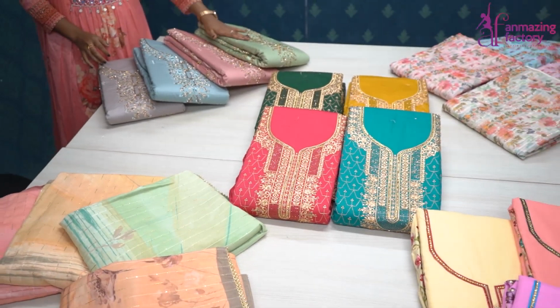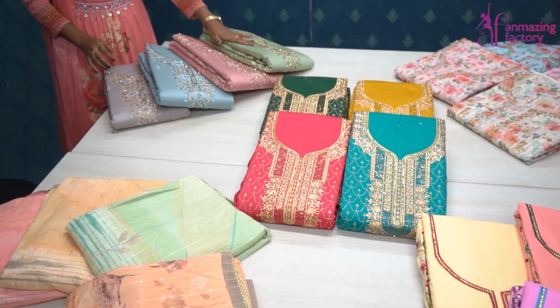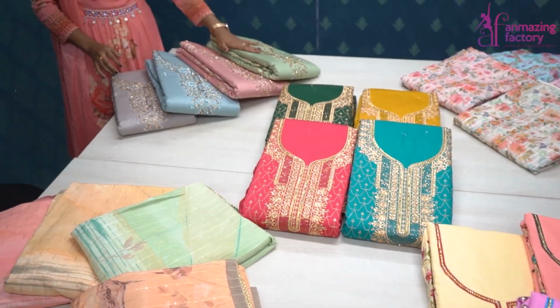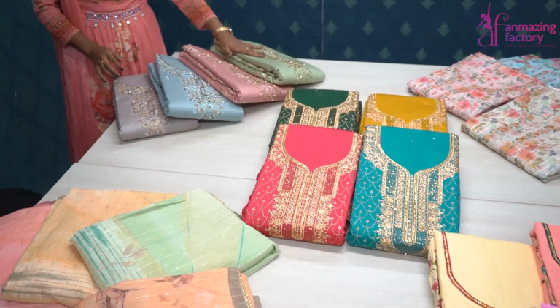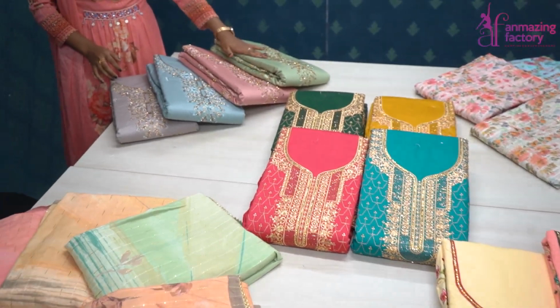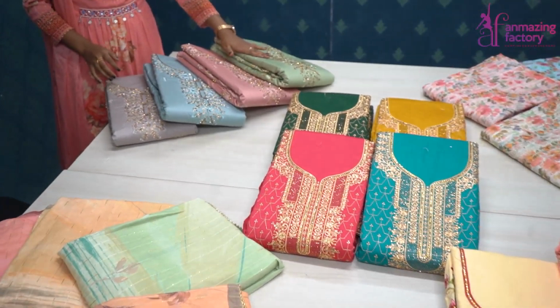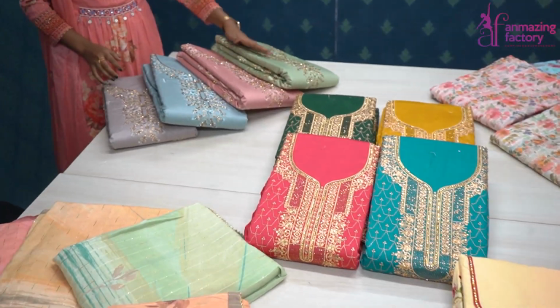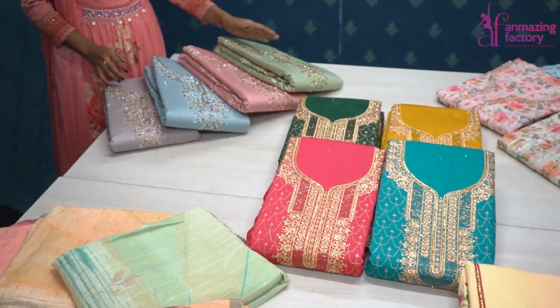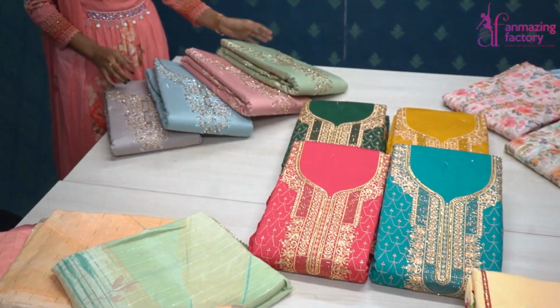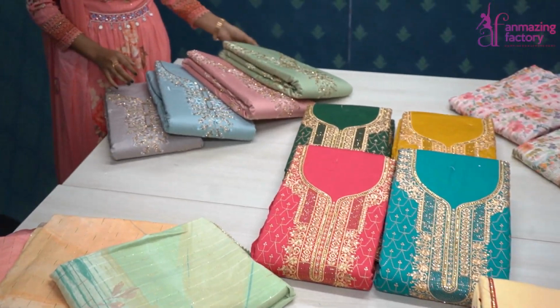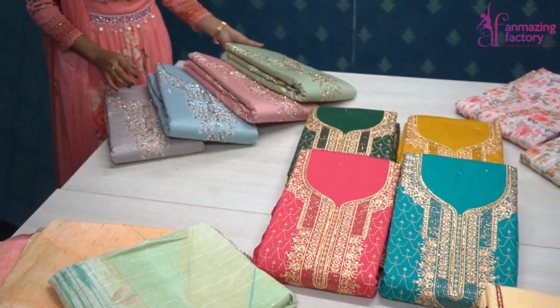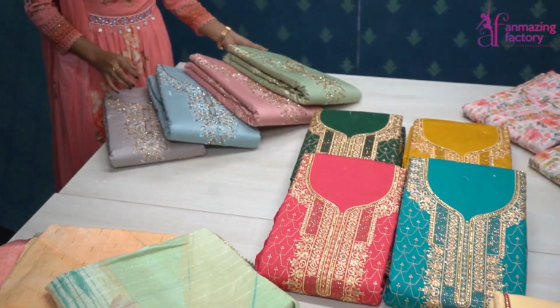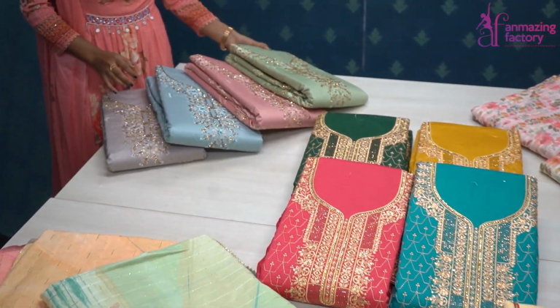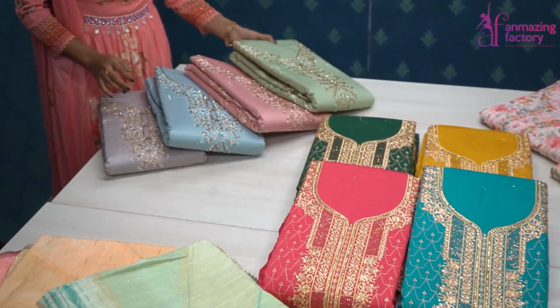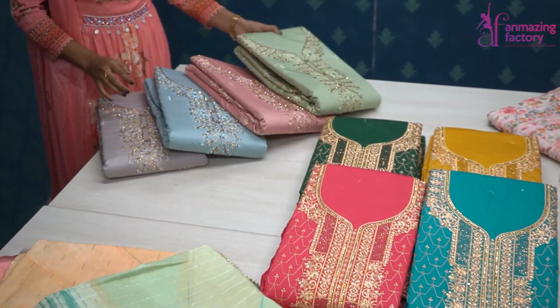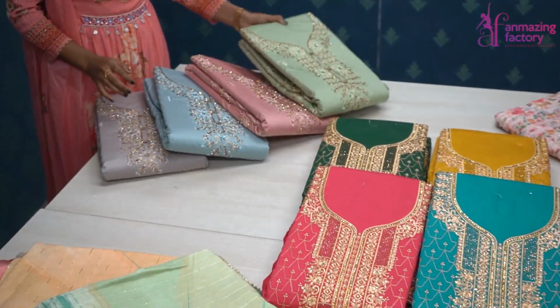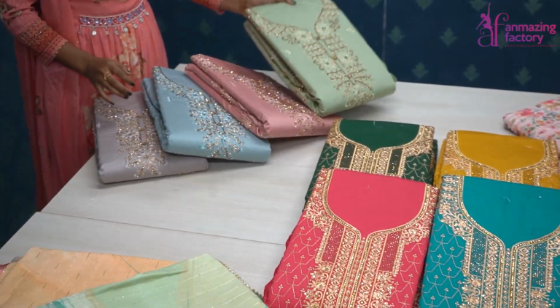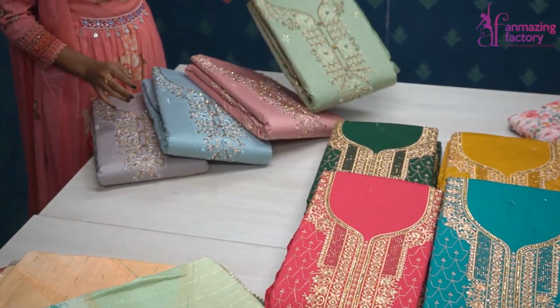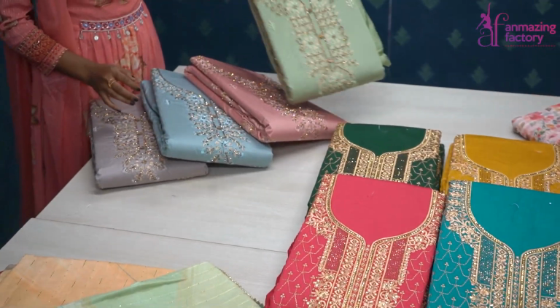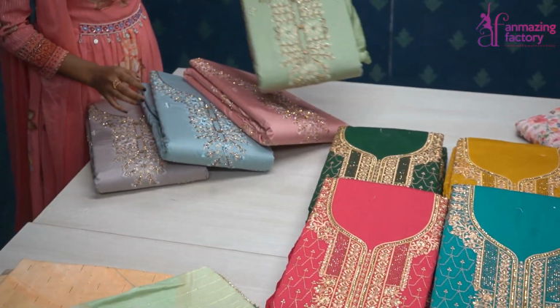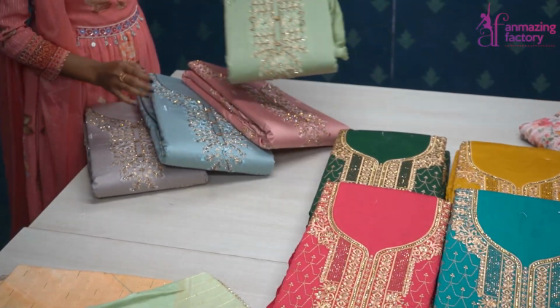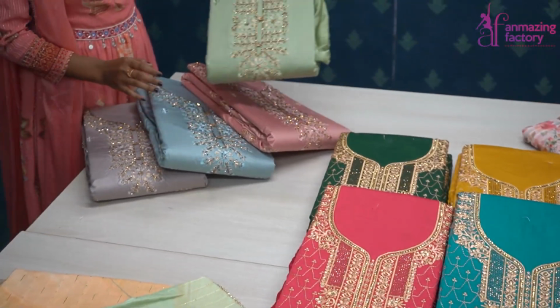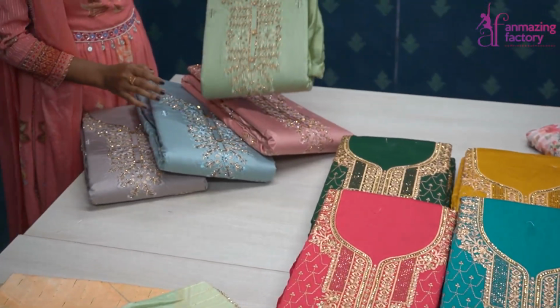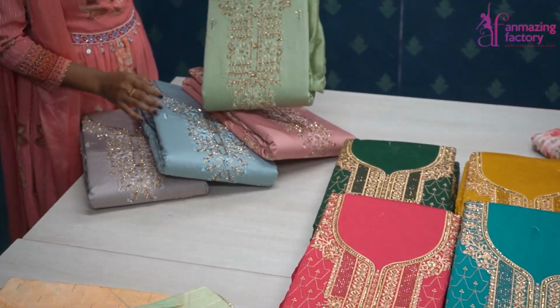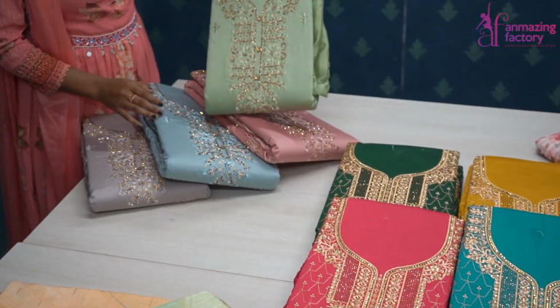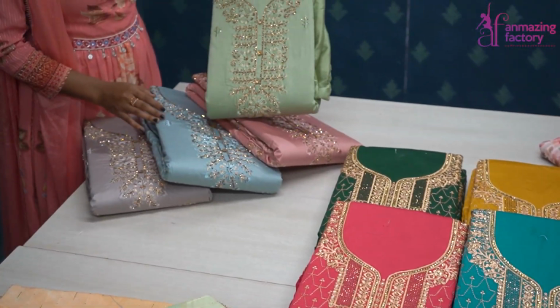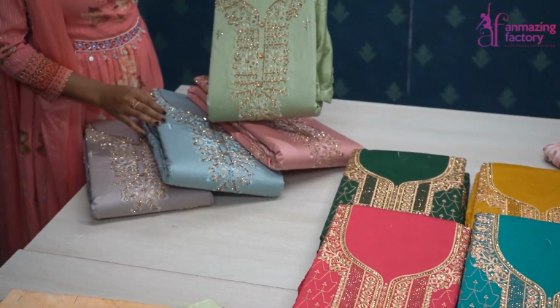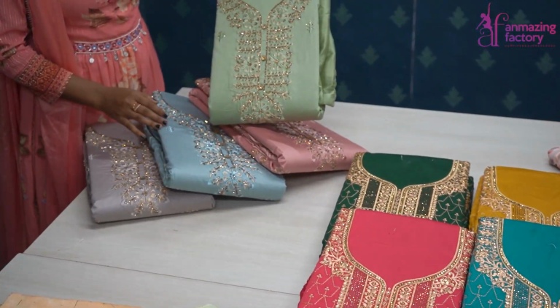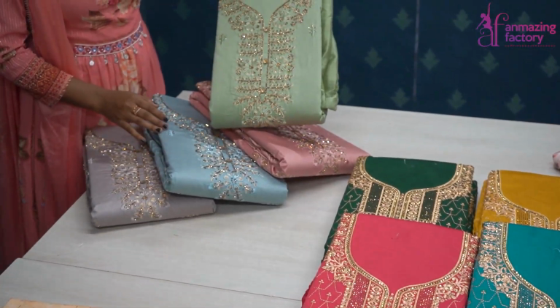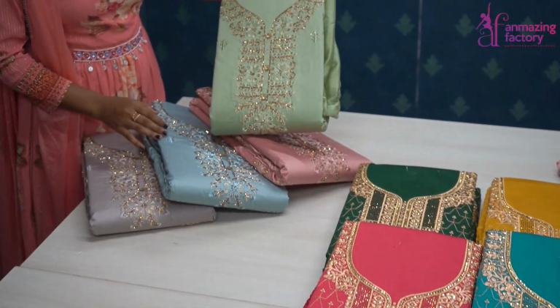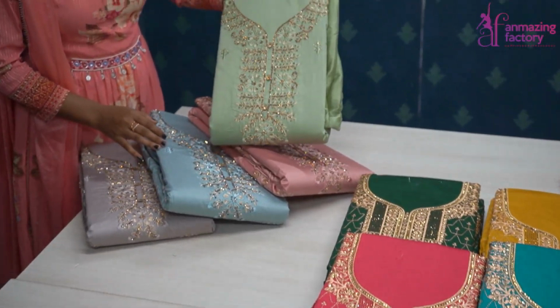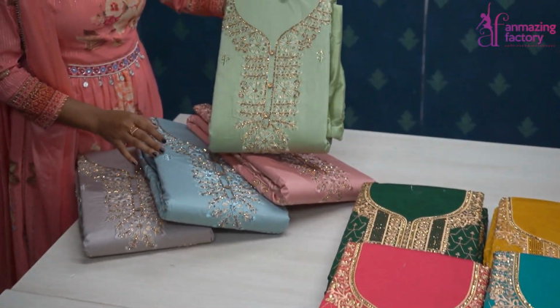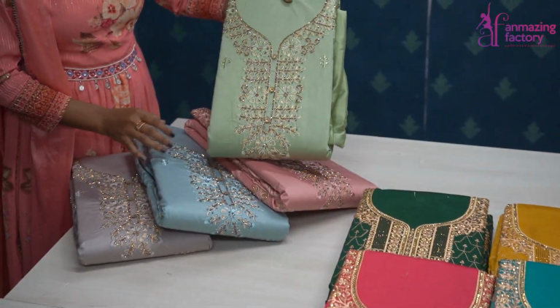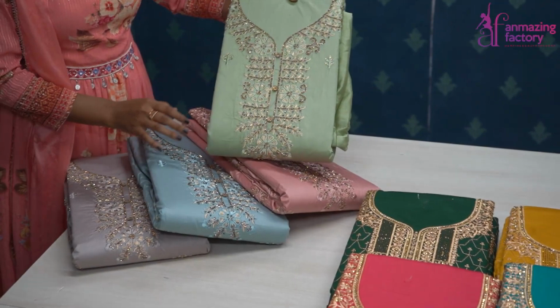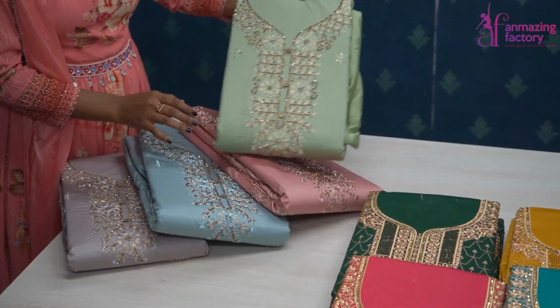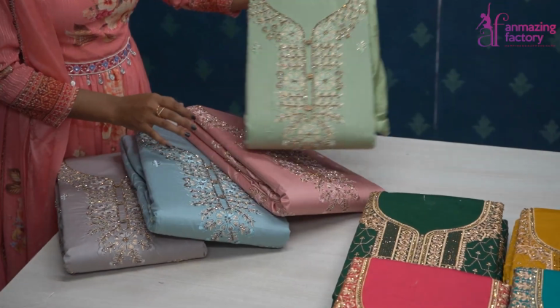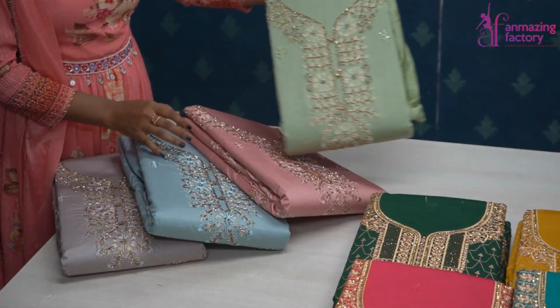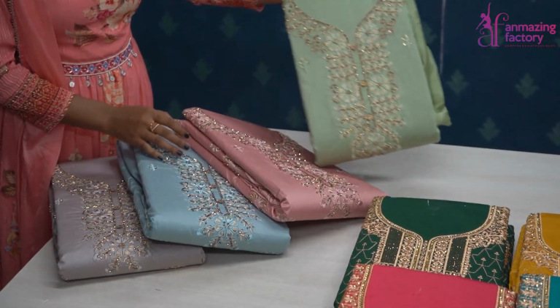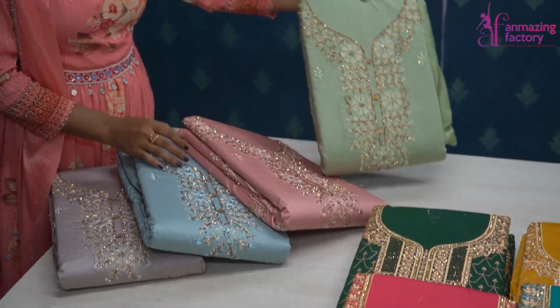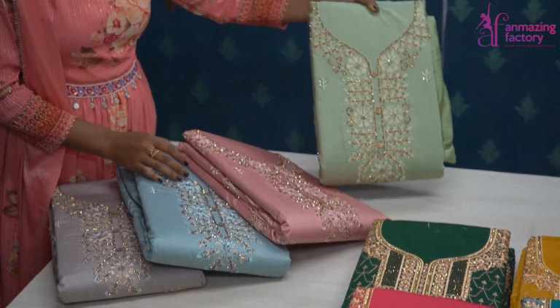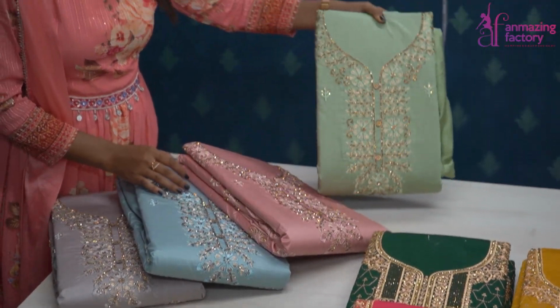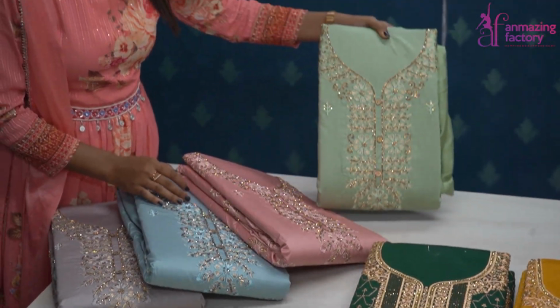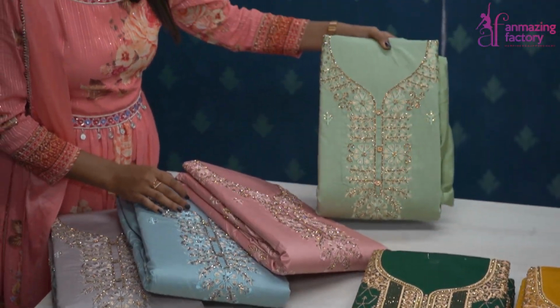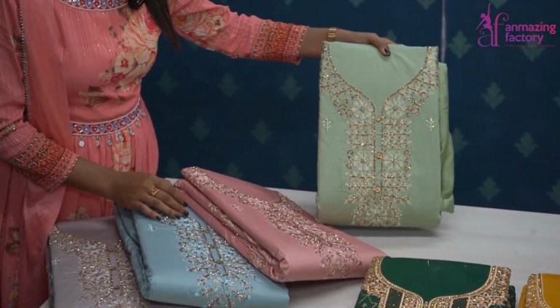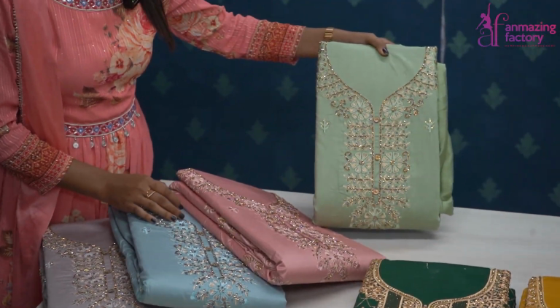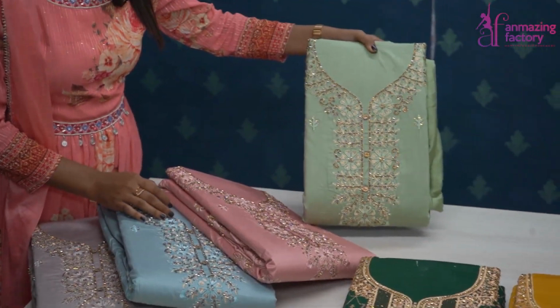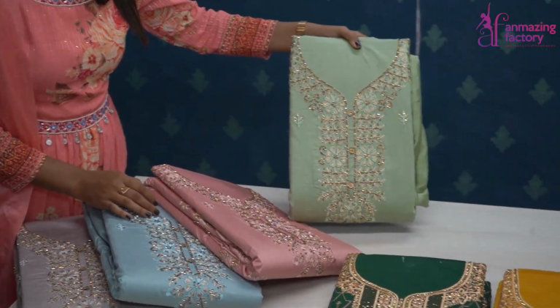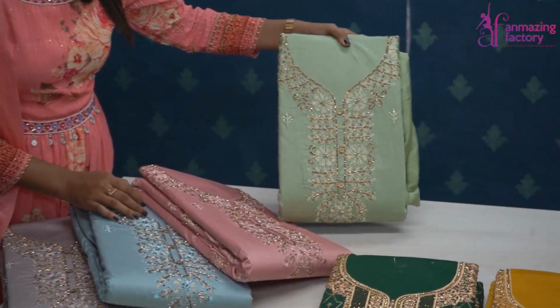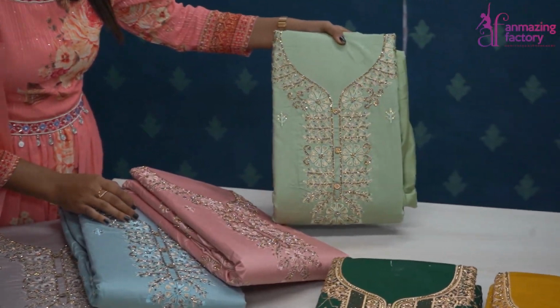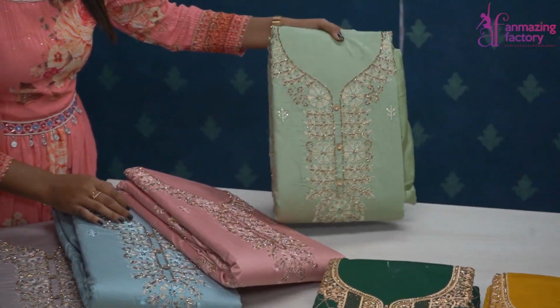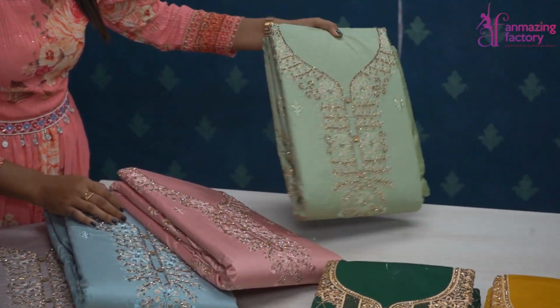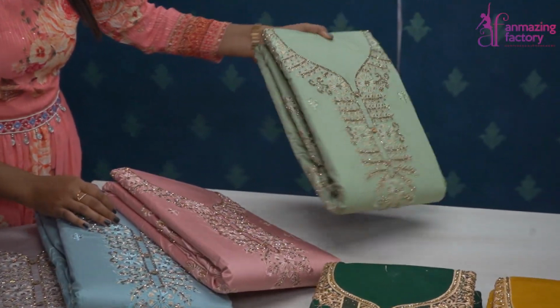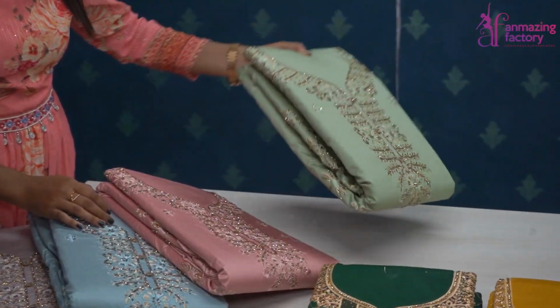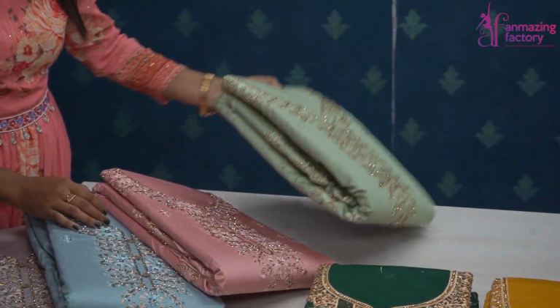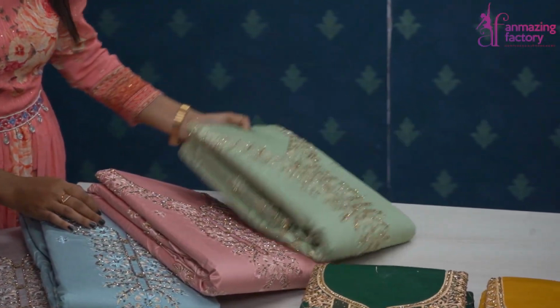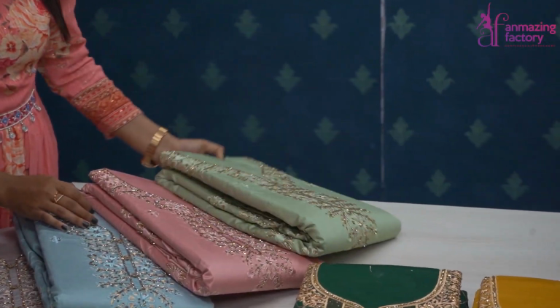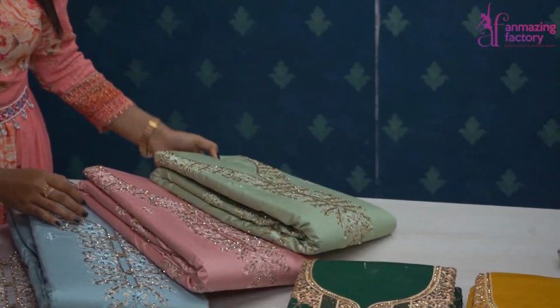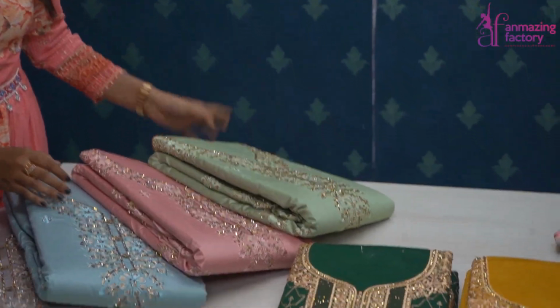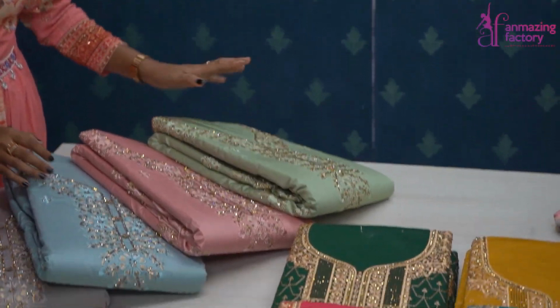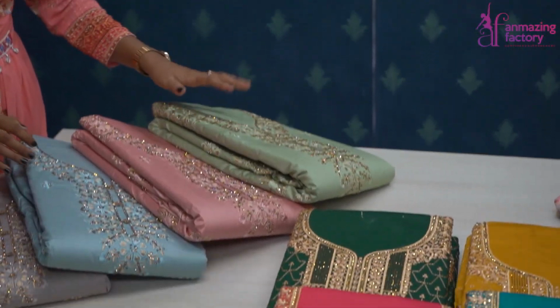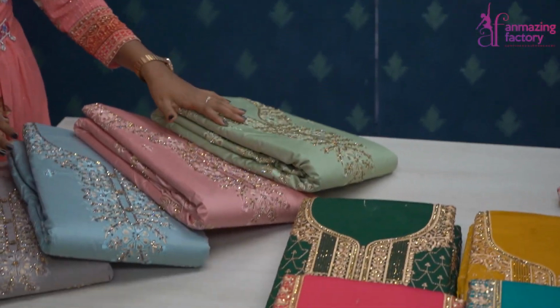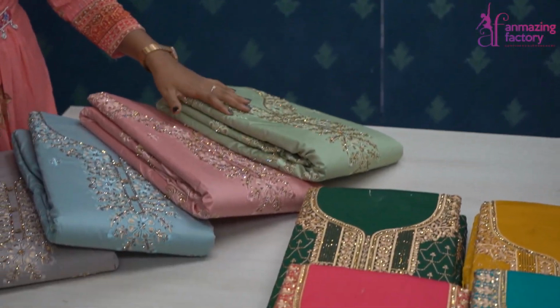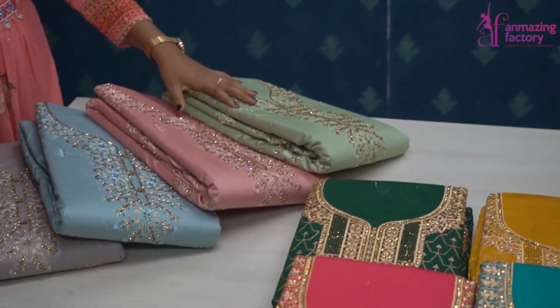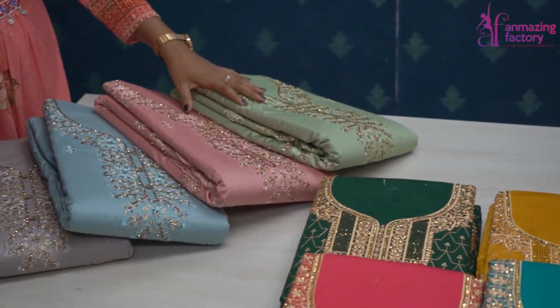You will get the full concept of Jarkand Diamonds. The embroidery work is showcased here with the full concept of embroidery work. These are the same collections.